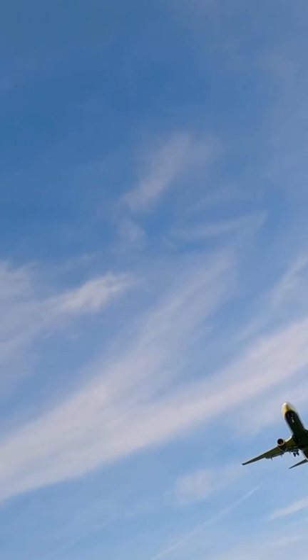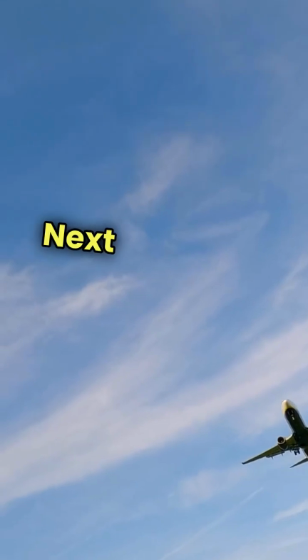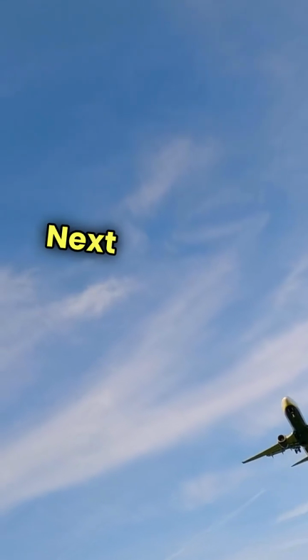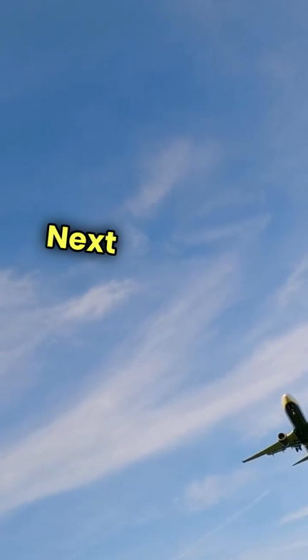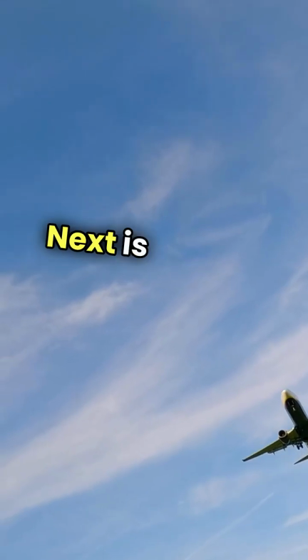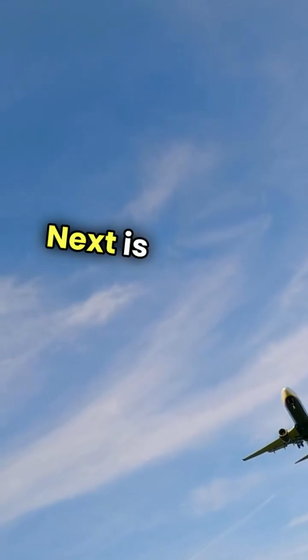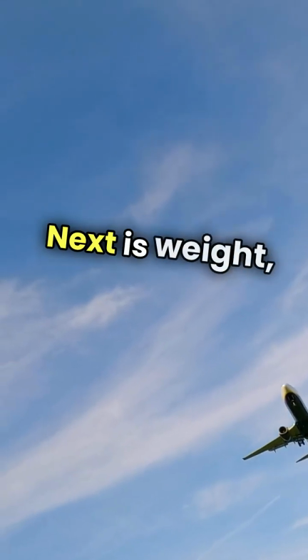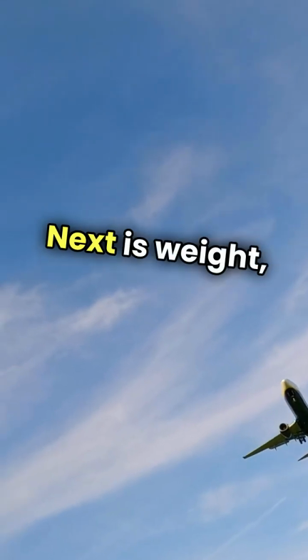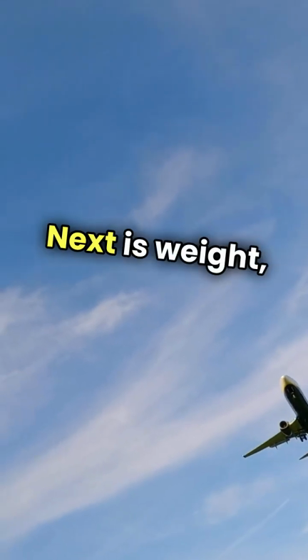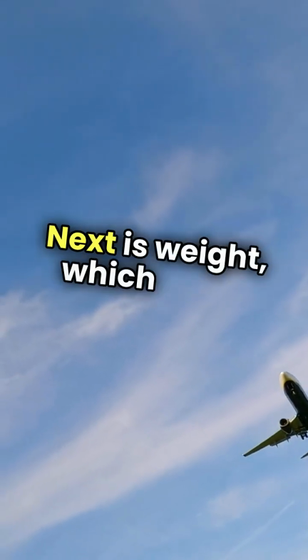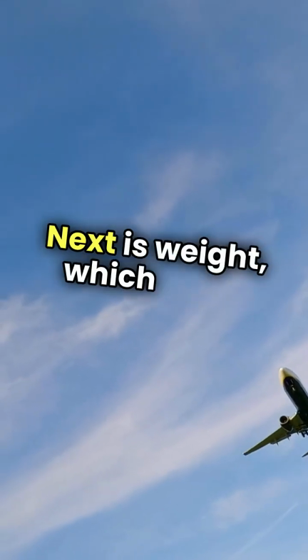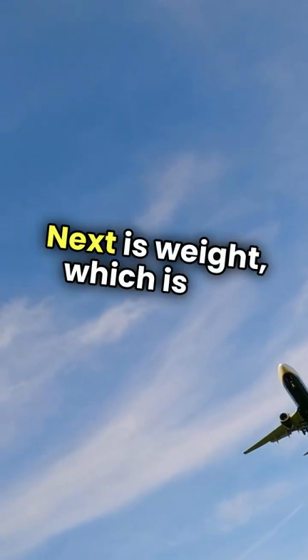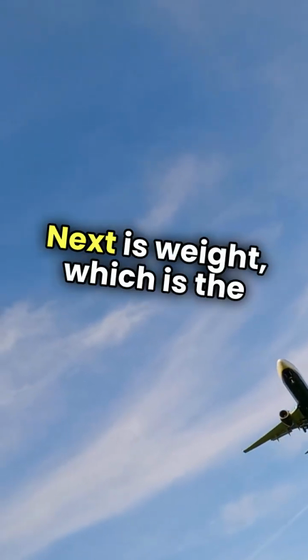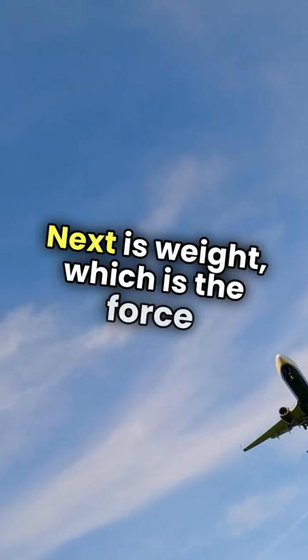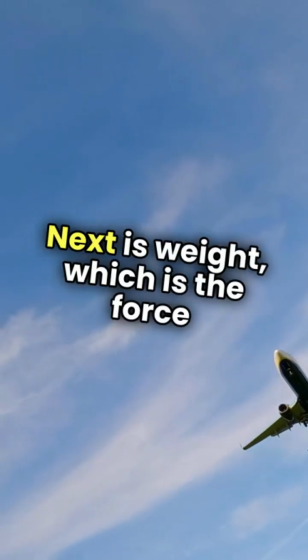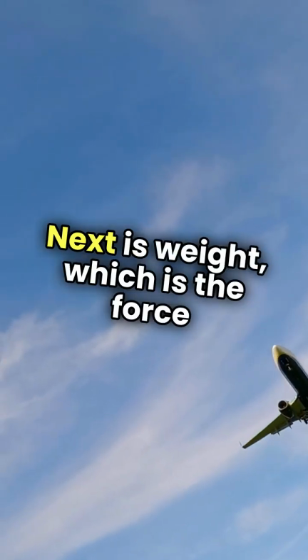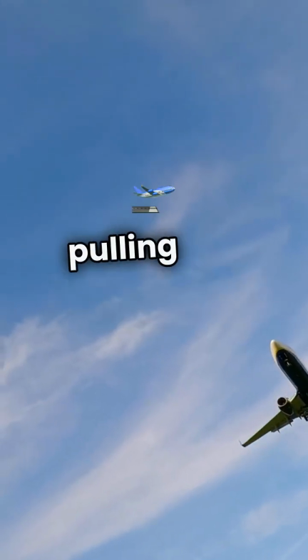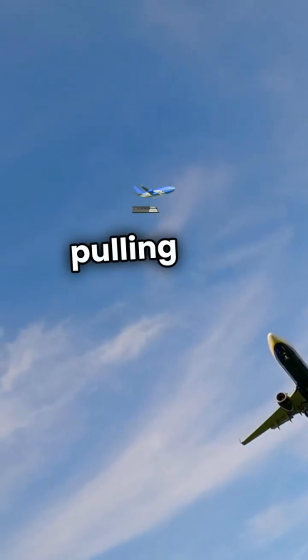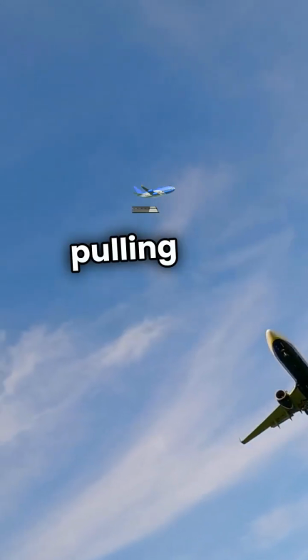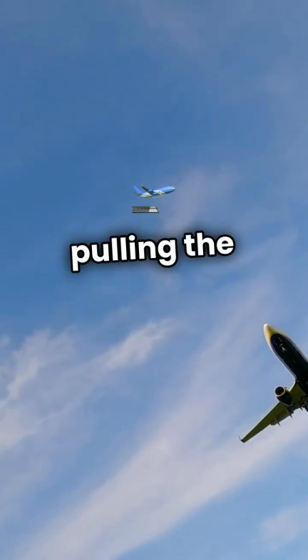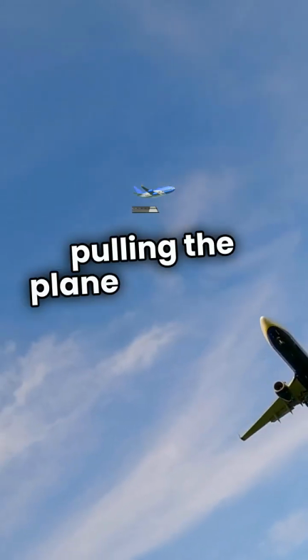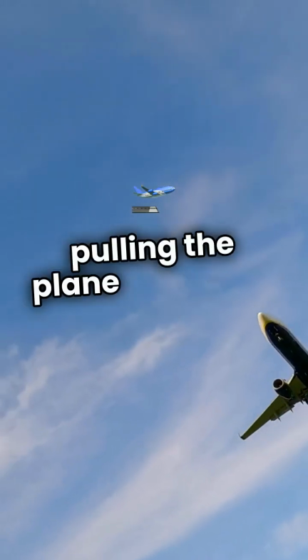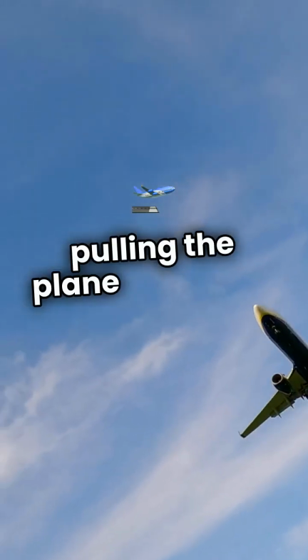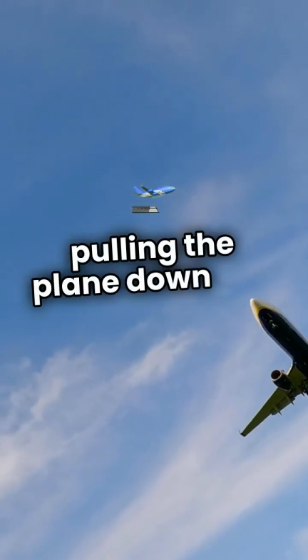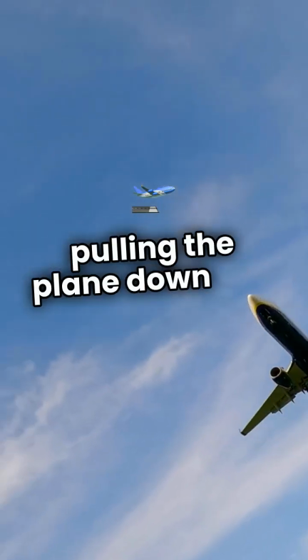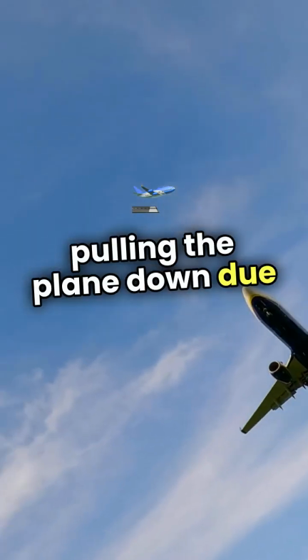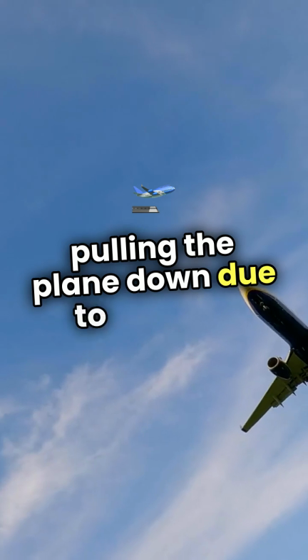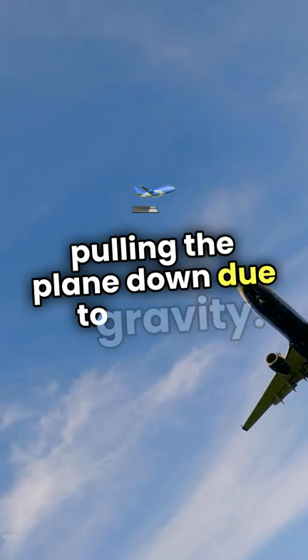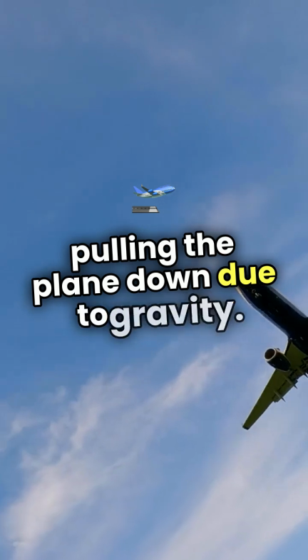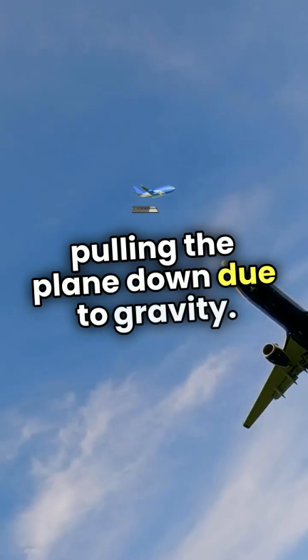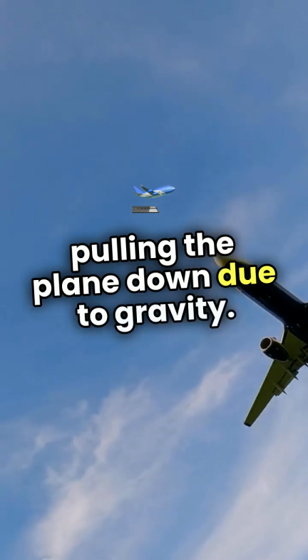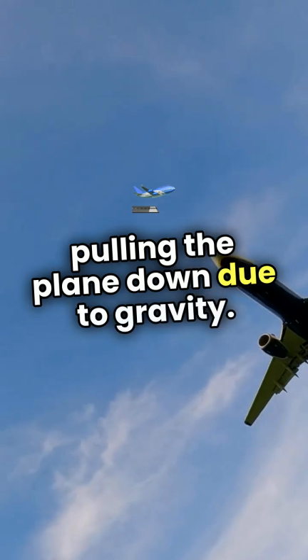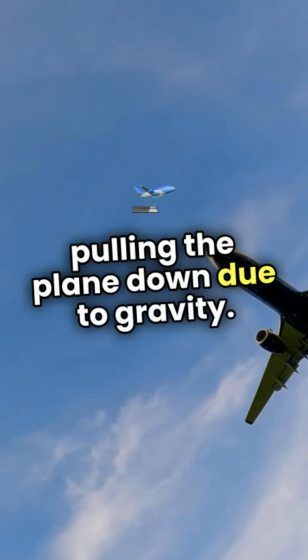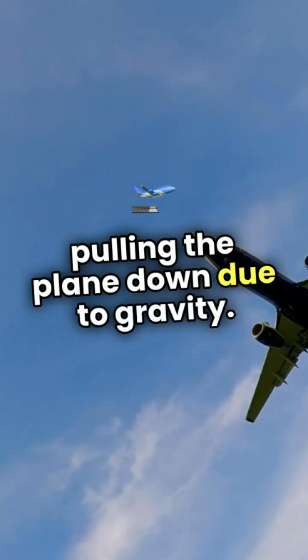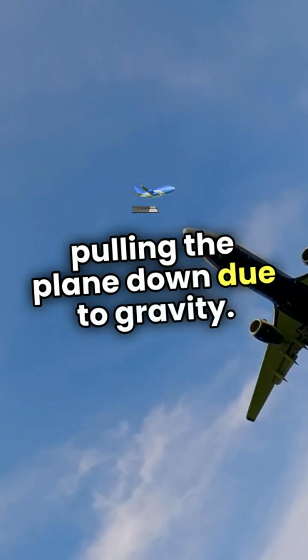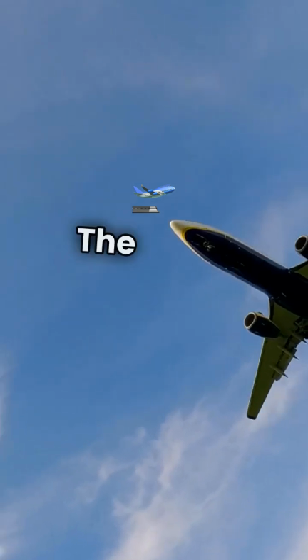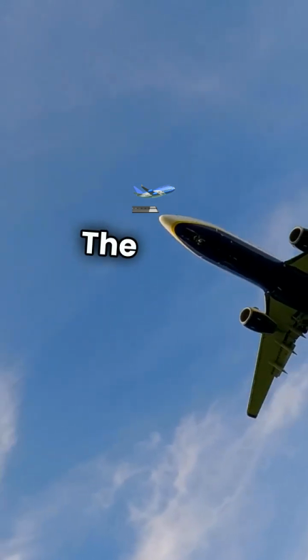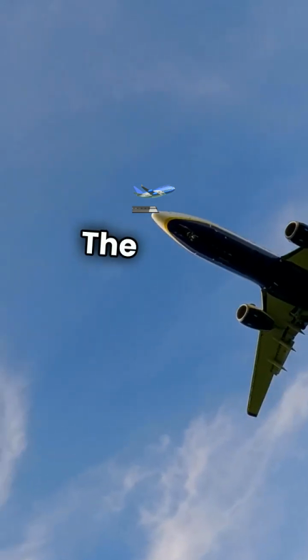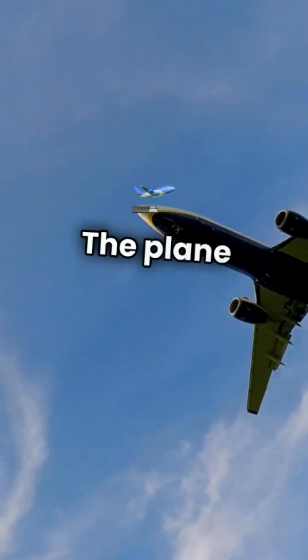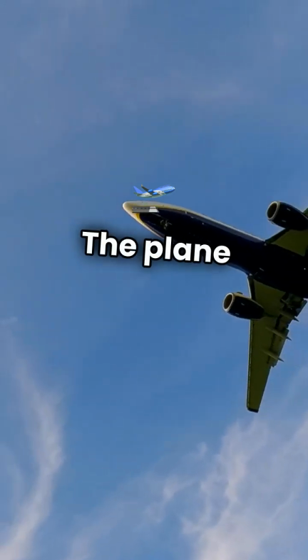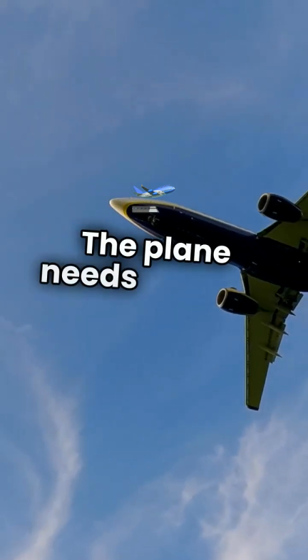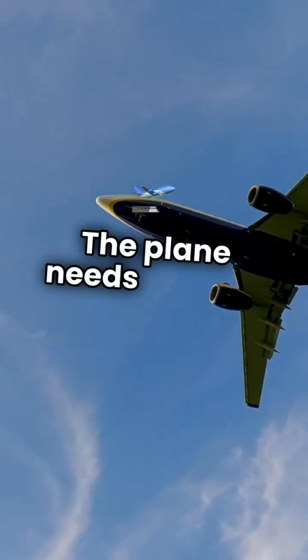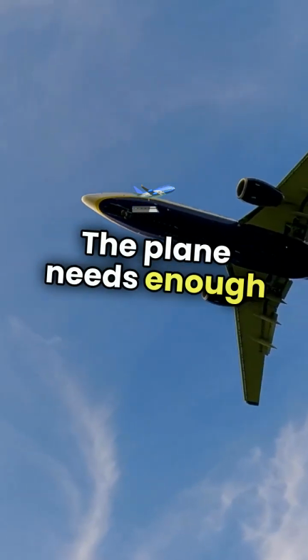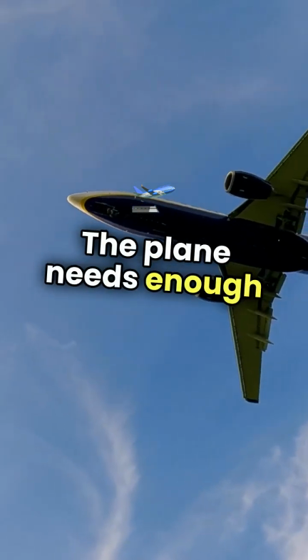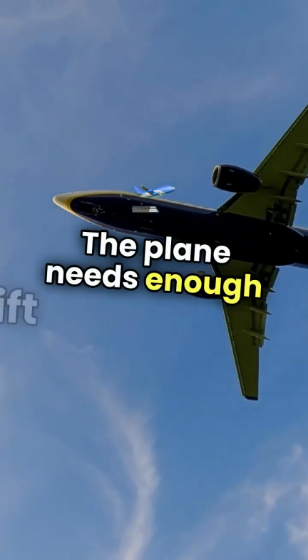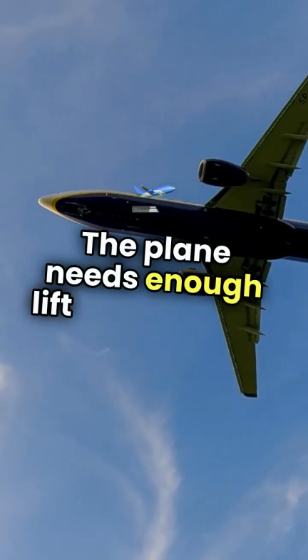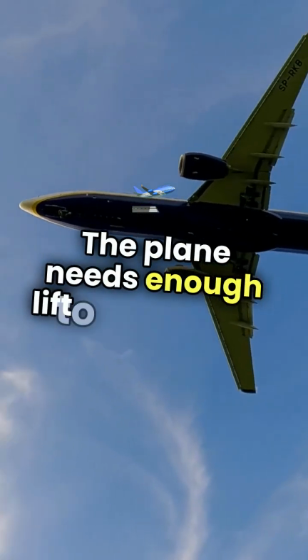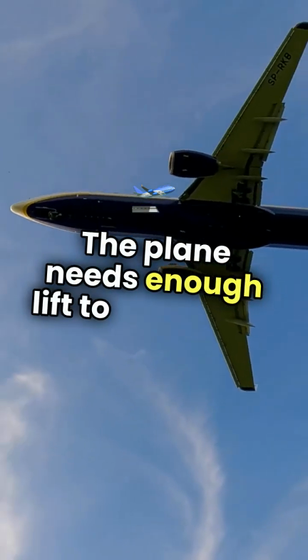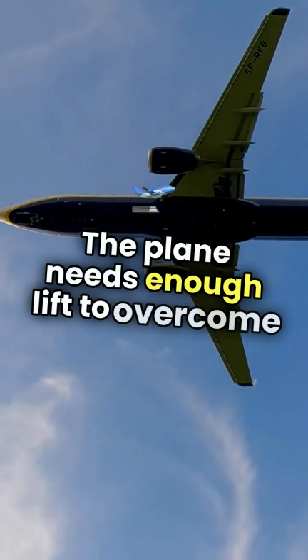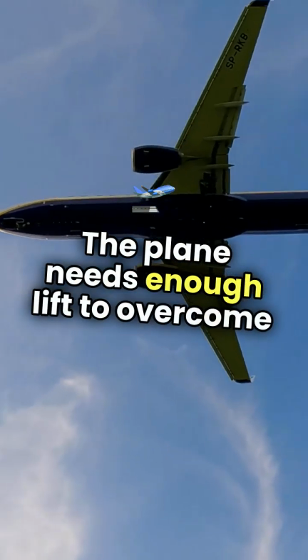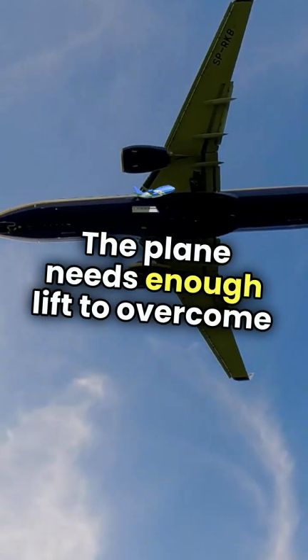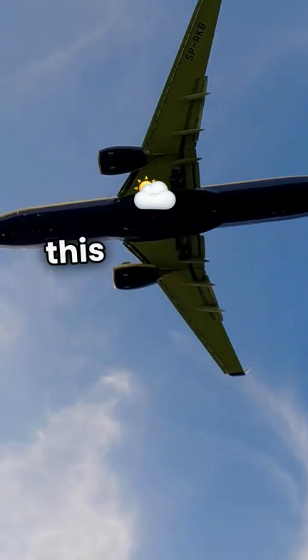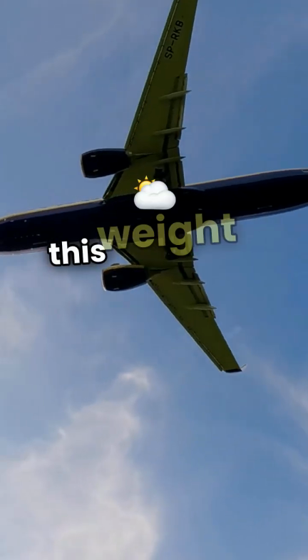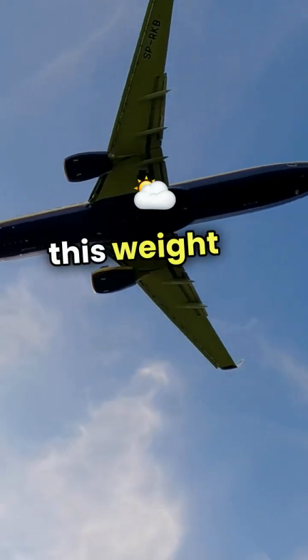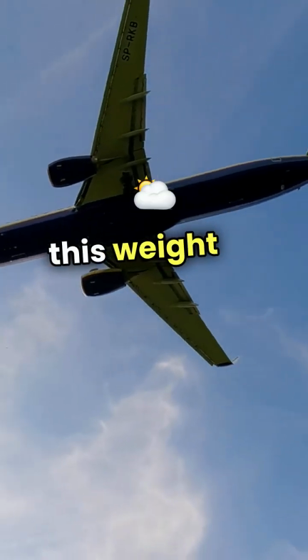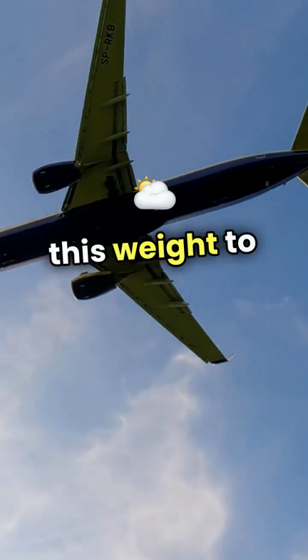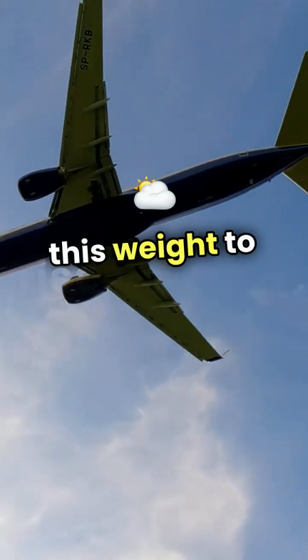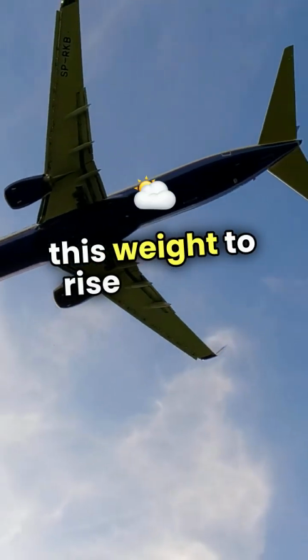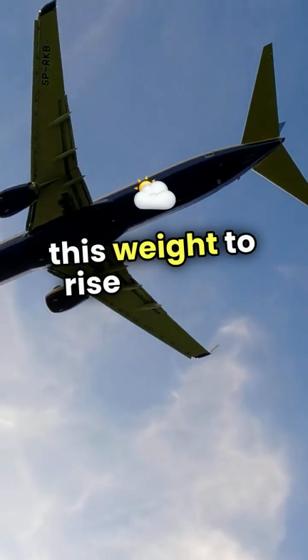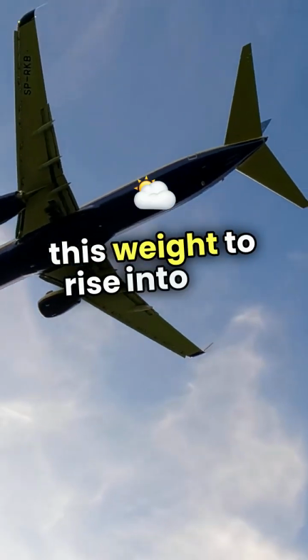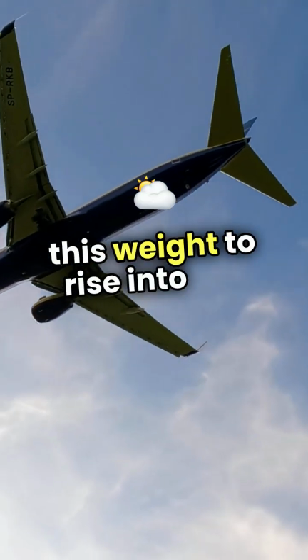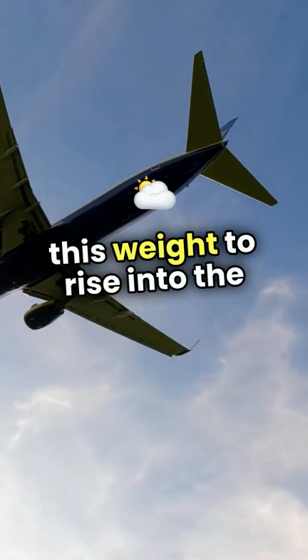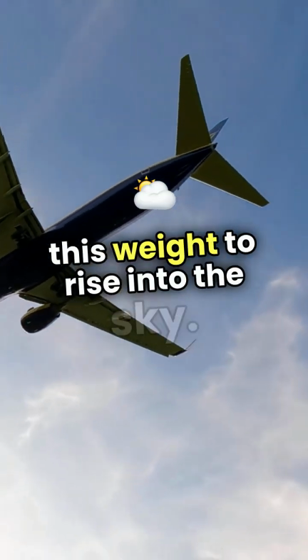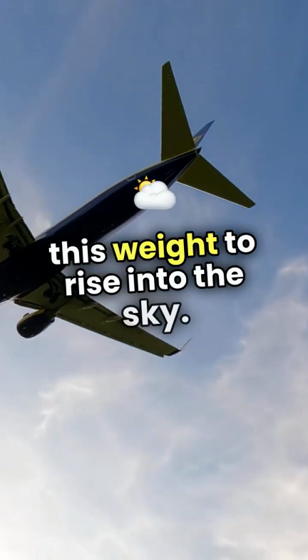Next is weight, which is the force pulling the plane down due to gravity. The plane needs enough lift to overcome this weight to rise into the sky.